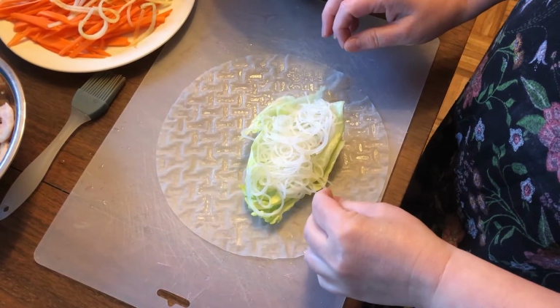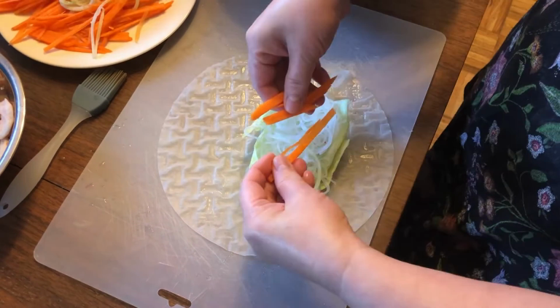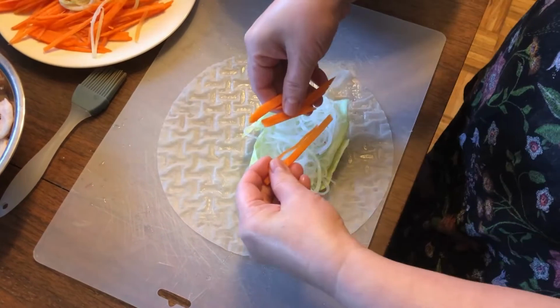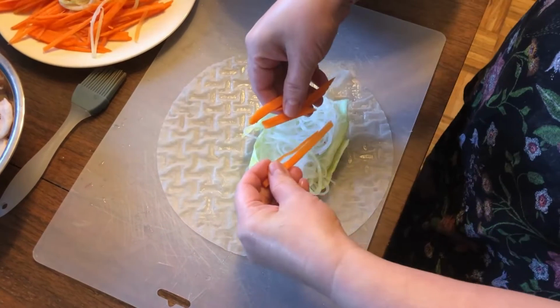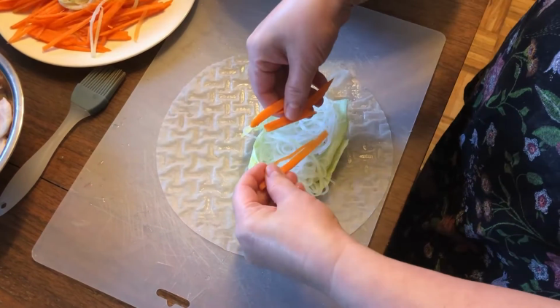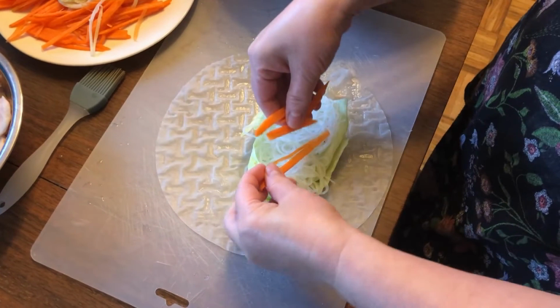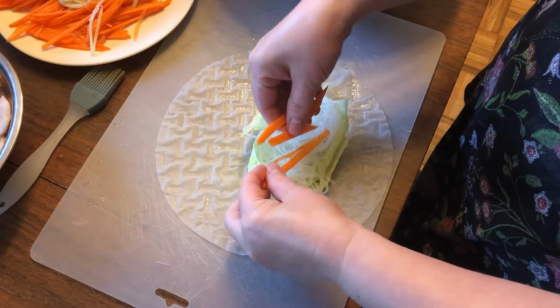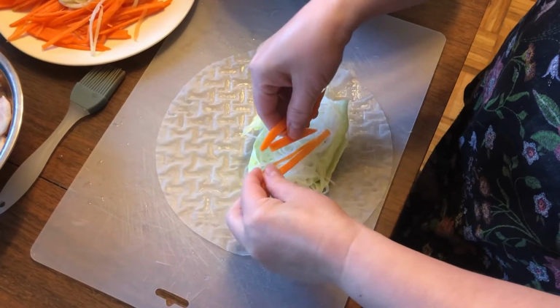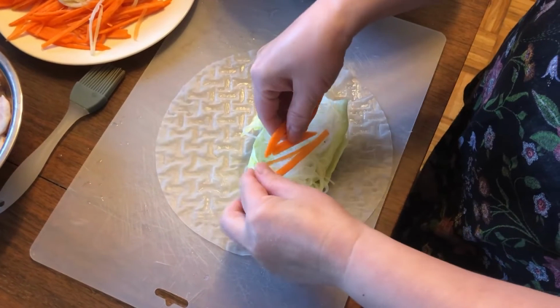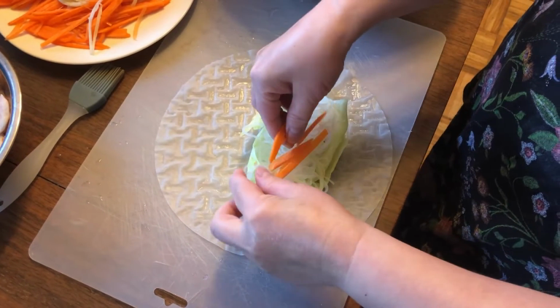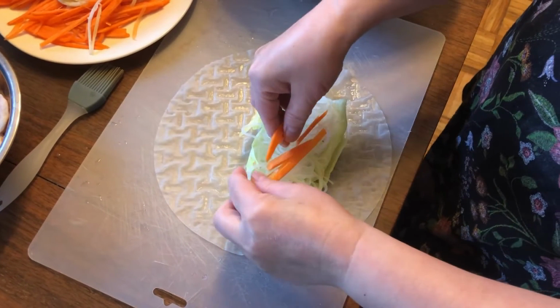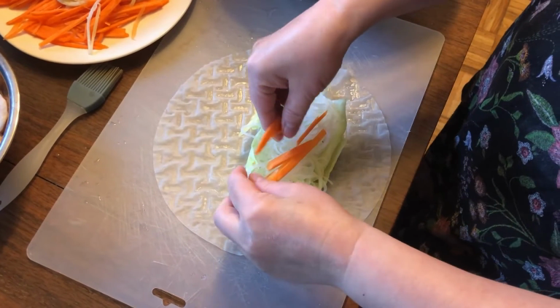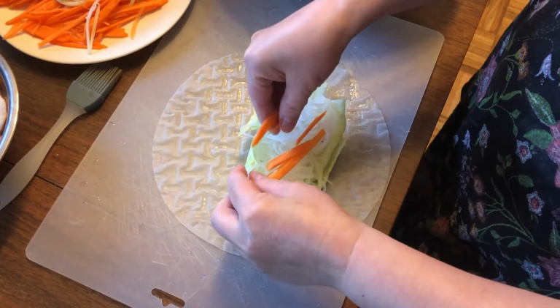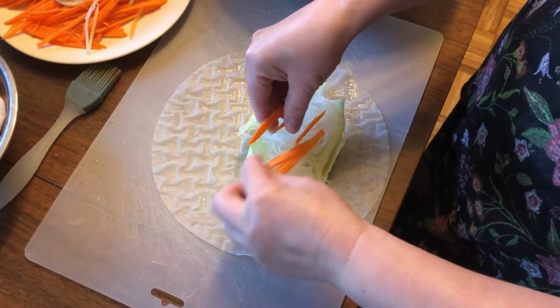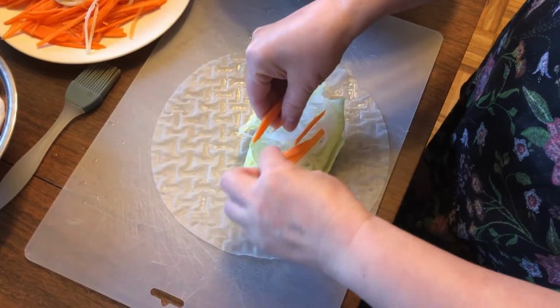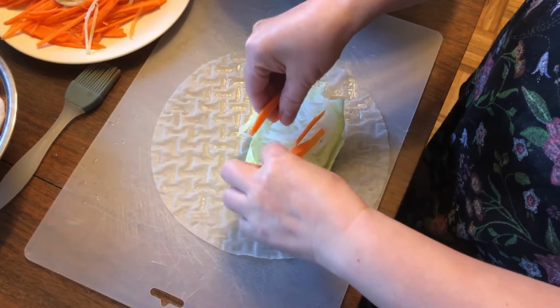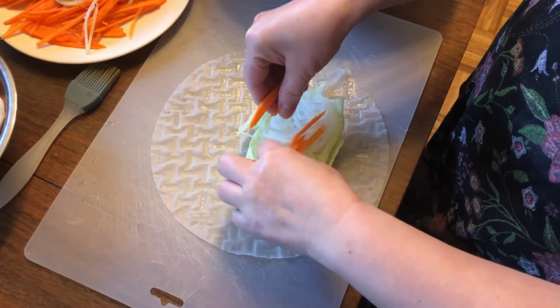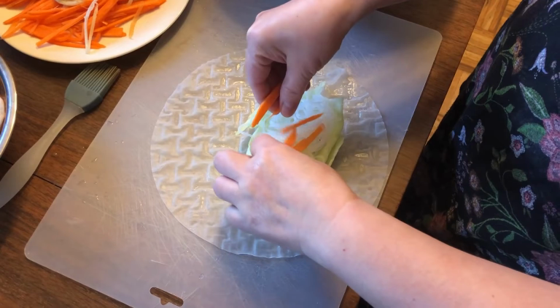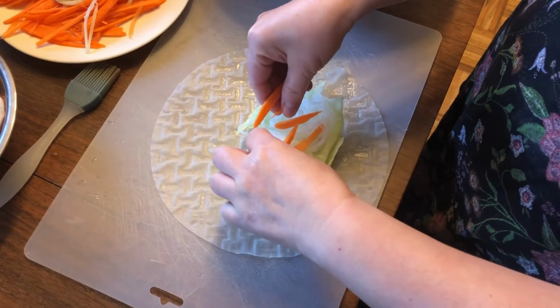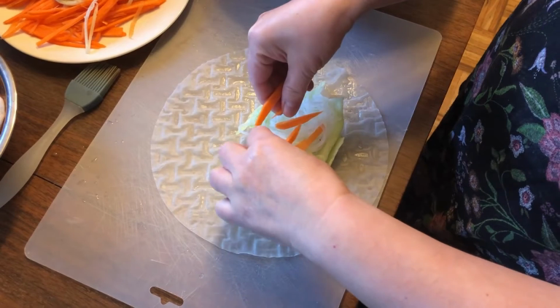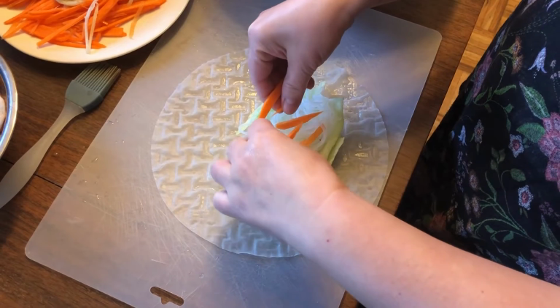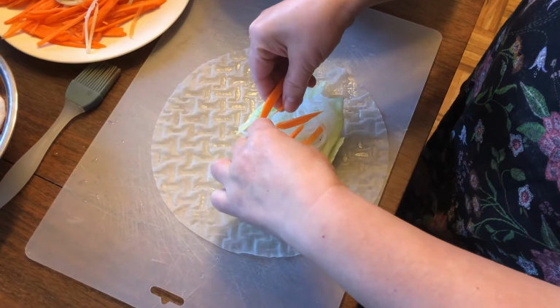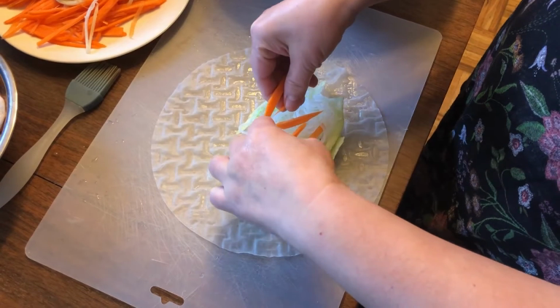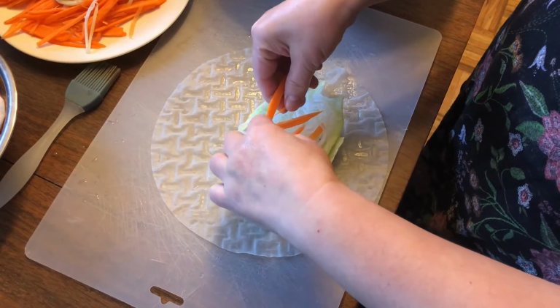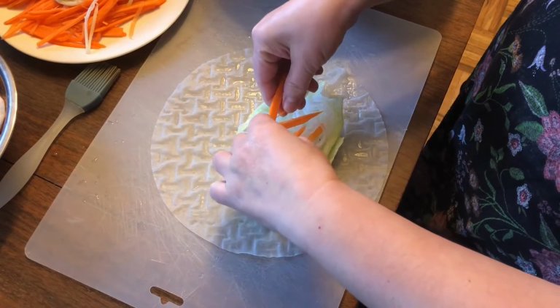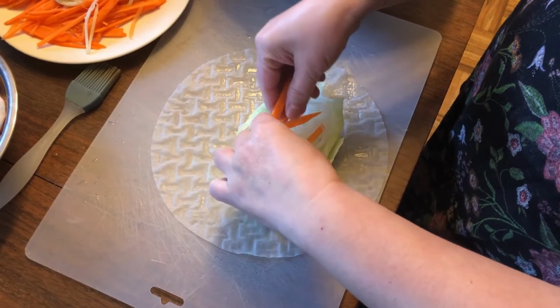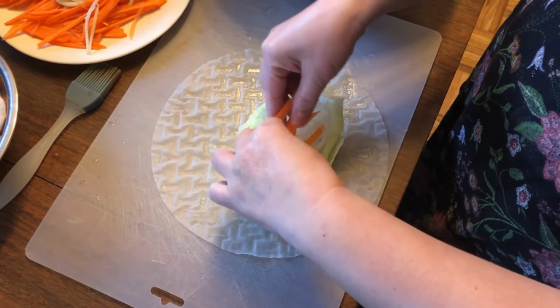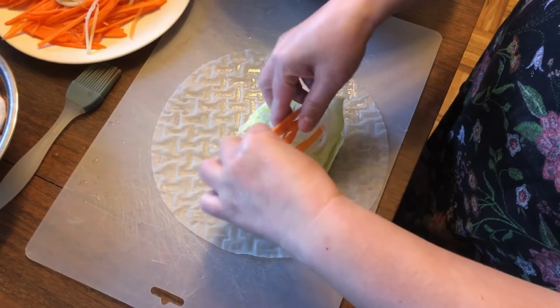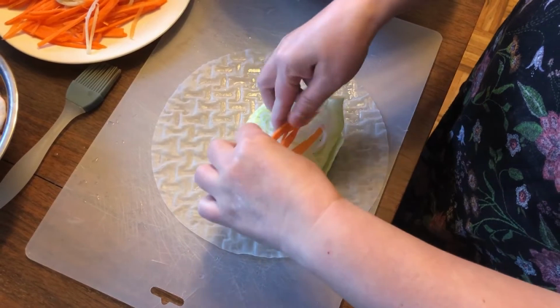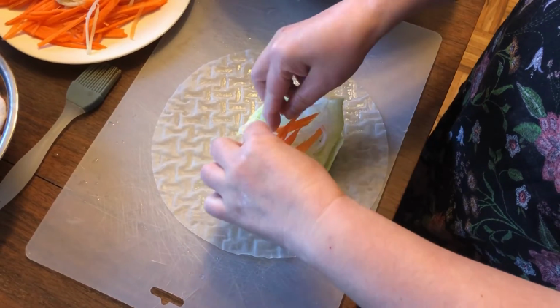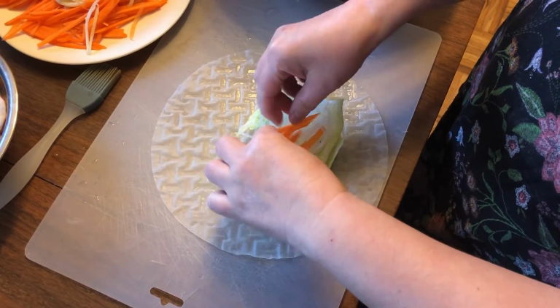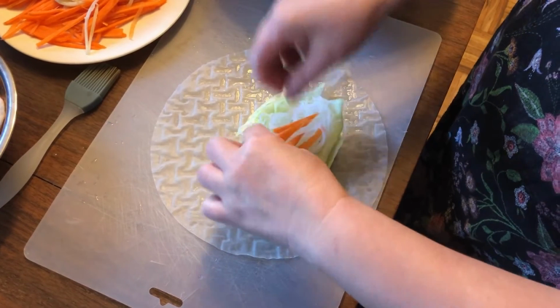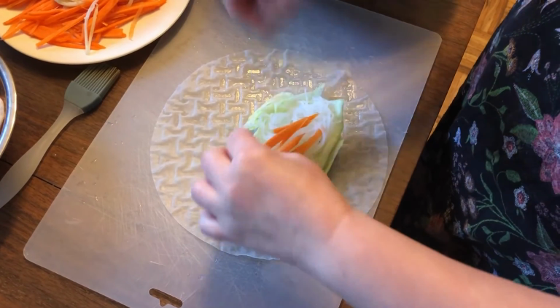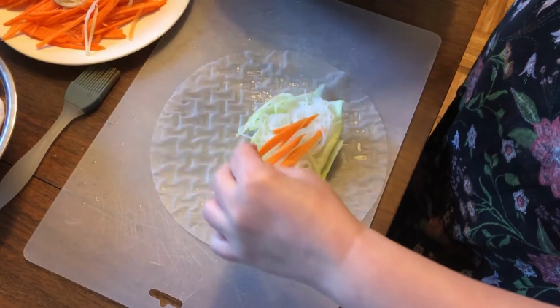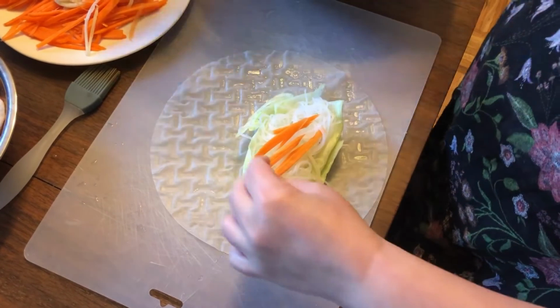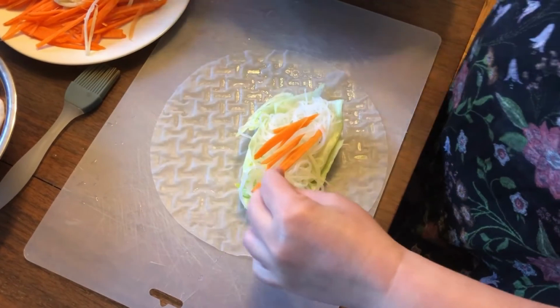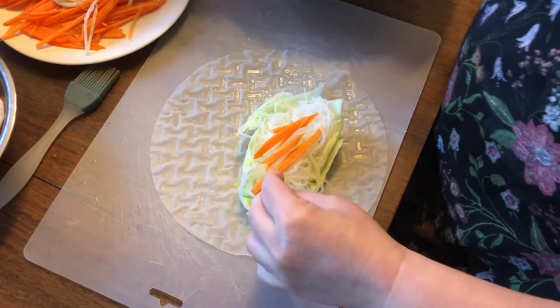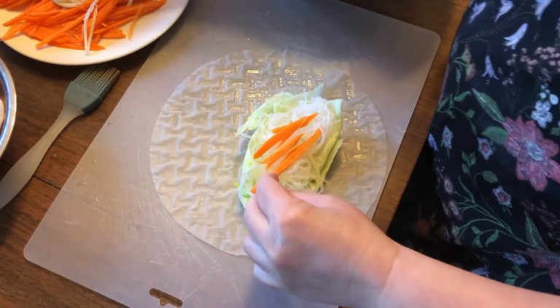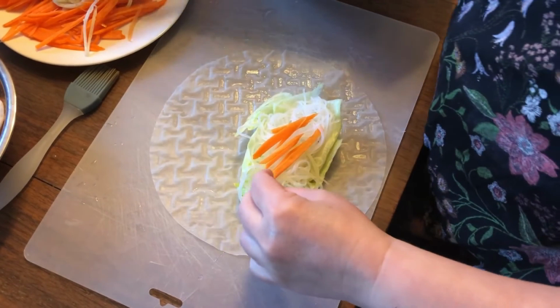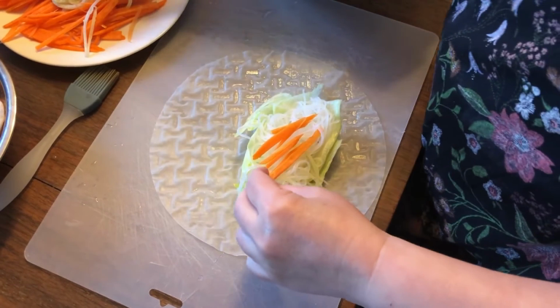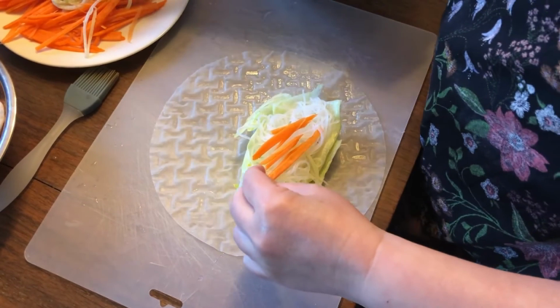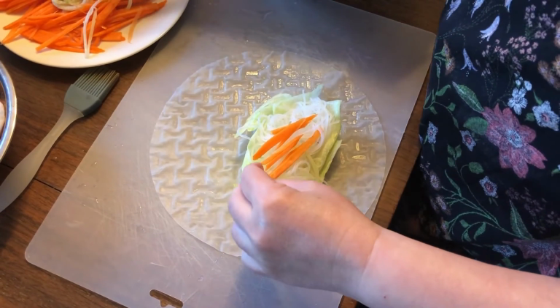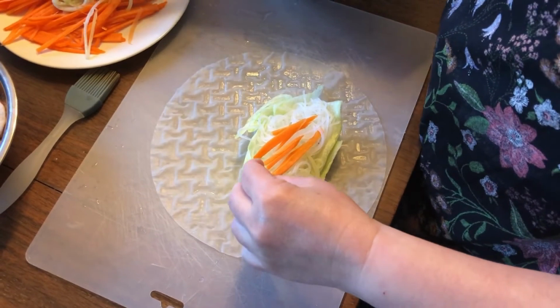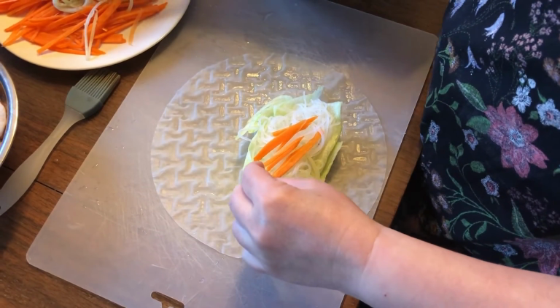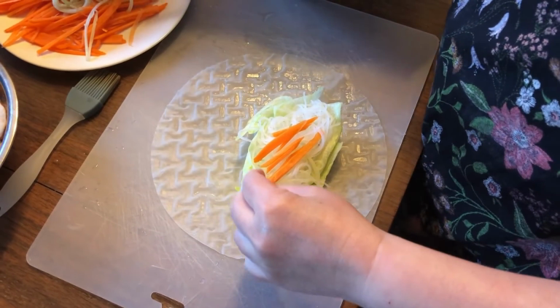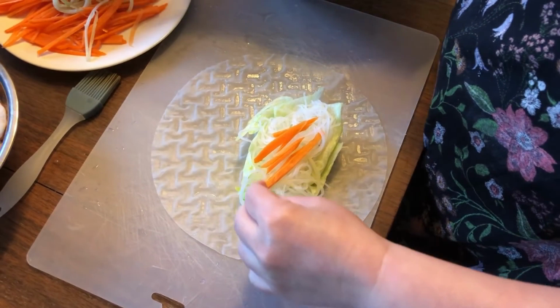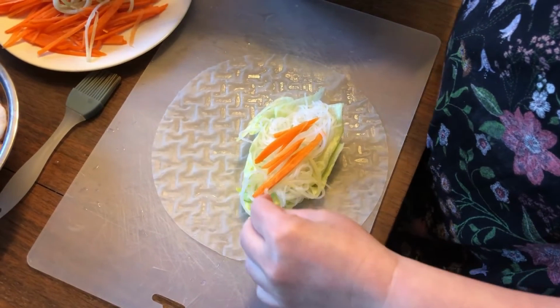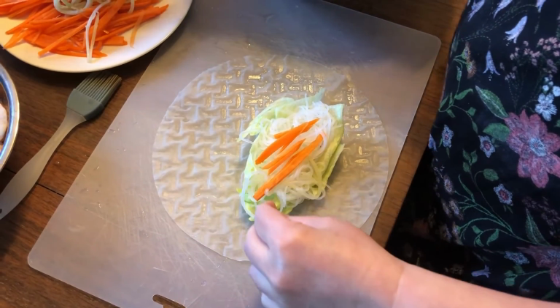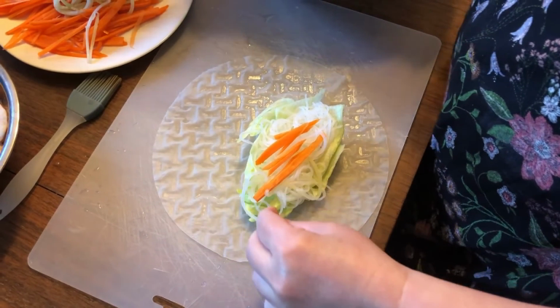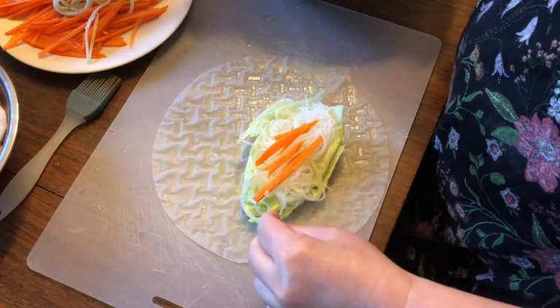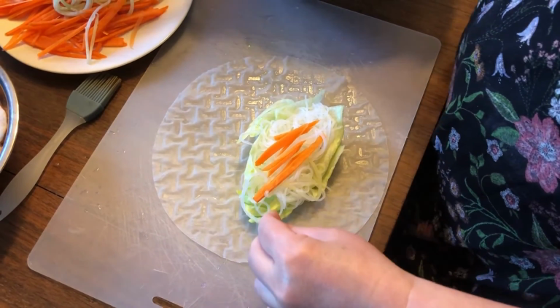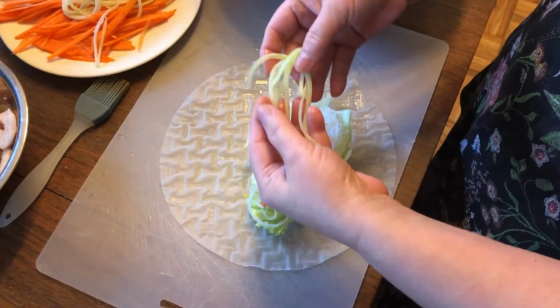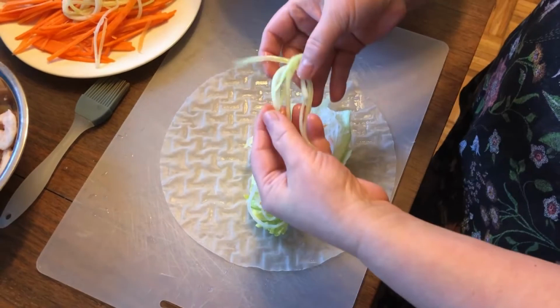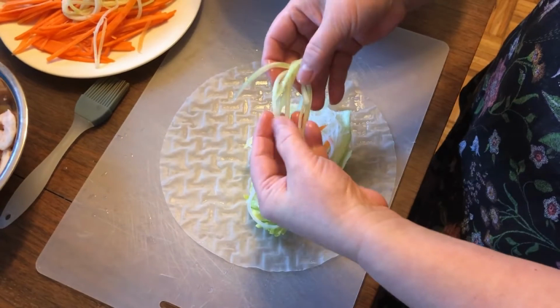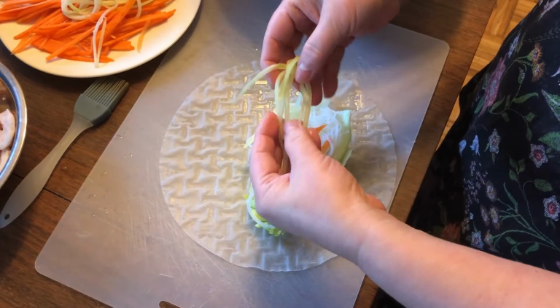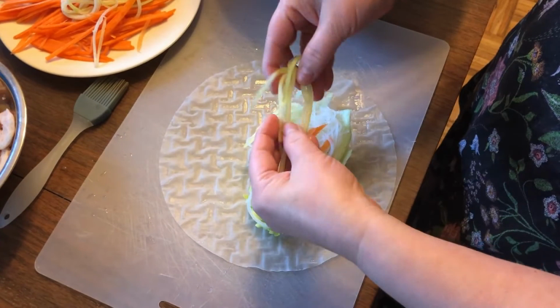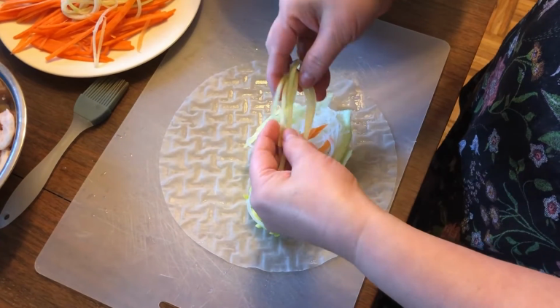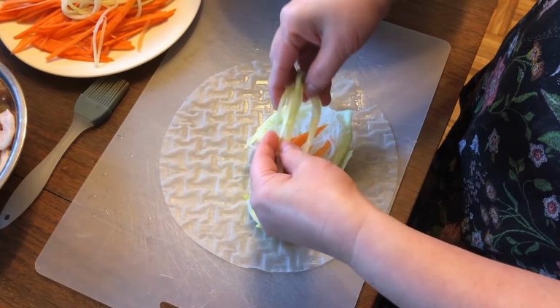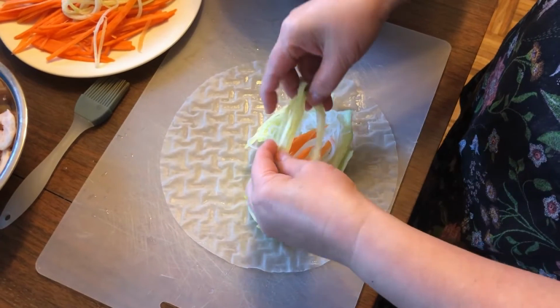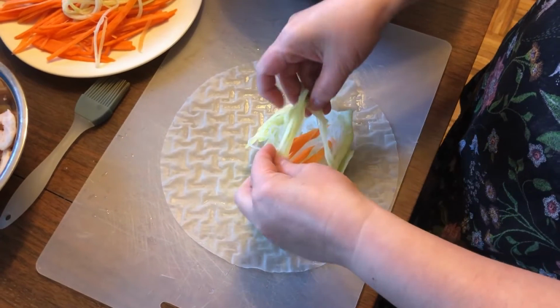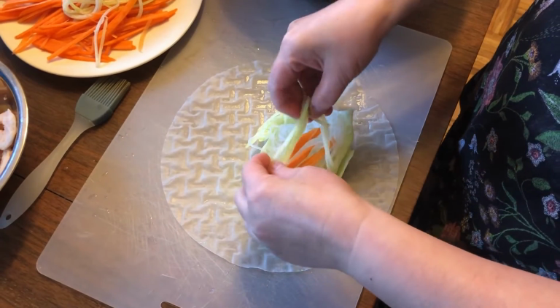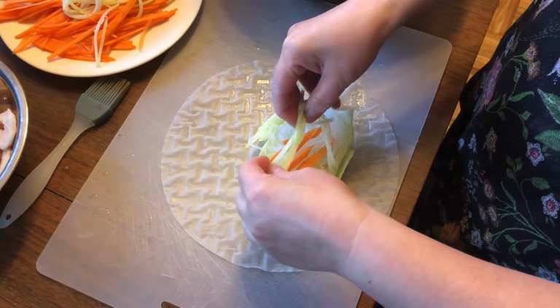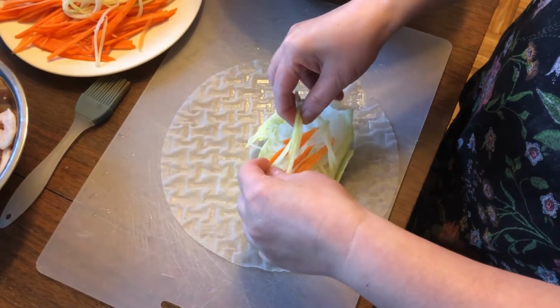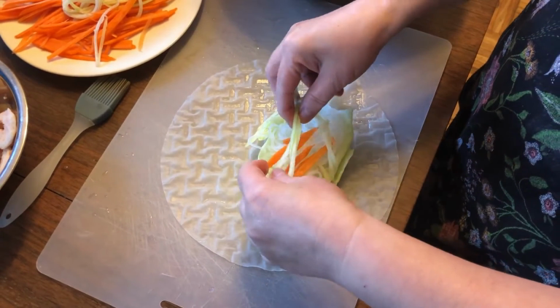Take some carrots and cucumber, and you can use other fillings like mango, bean sprouts, or even meat.